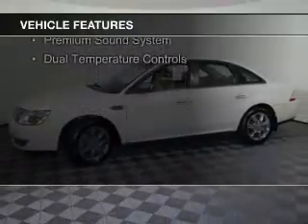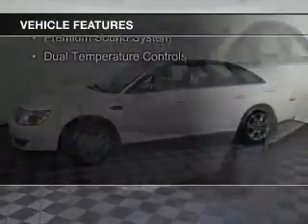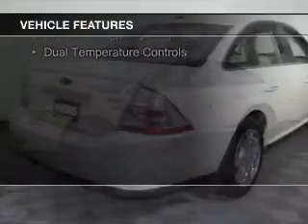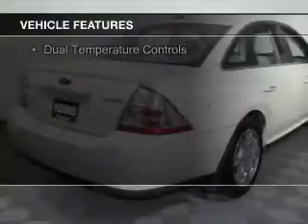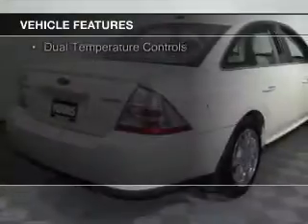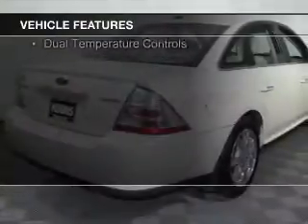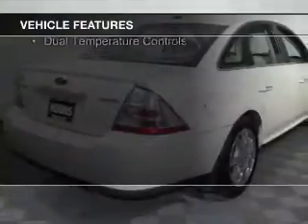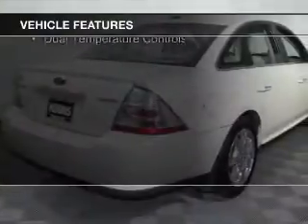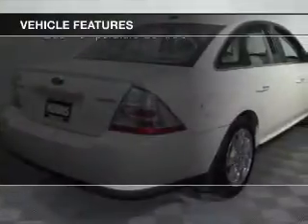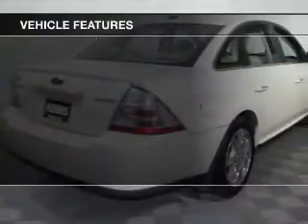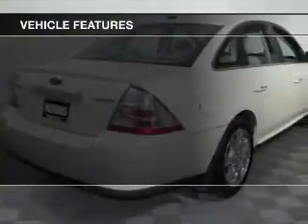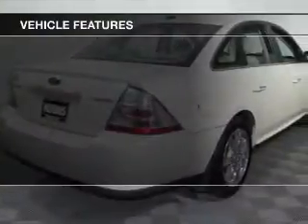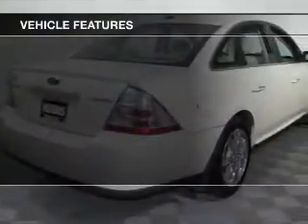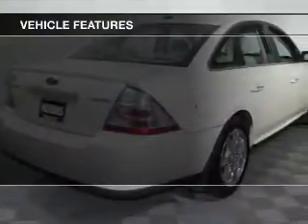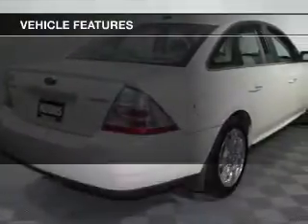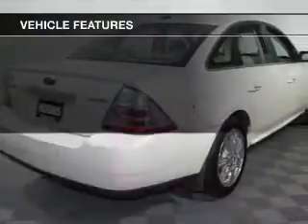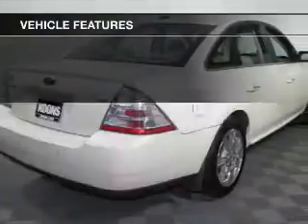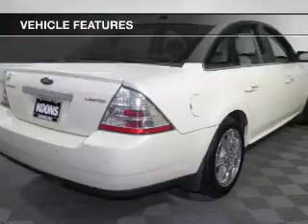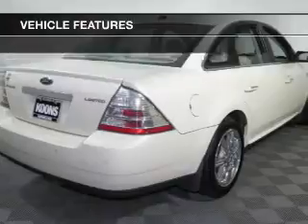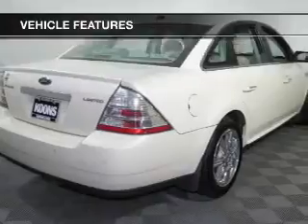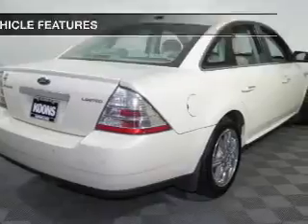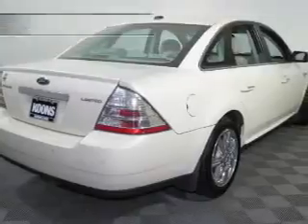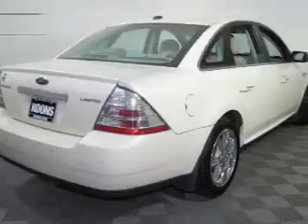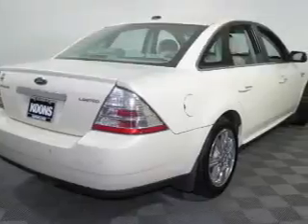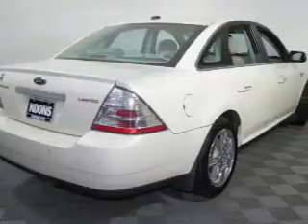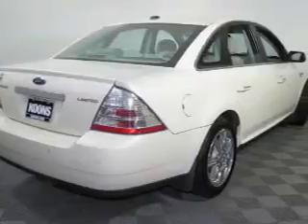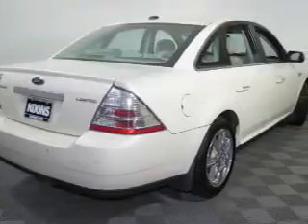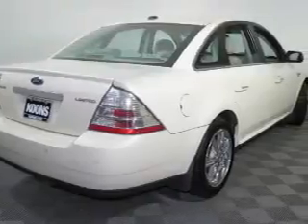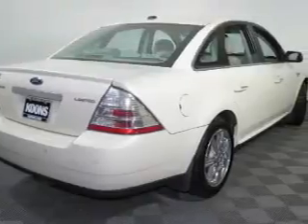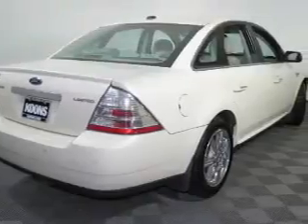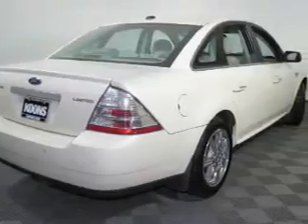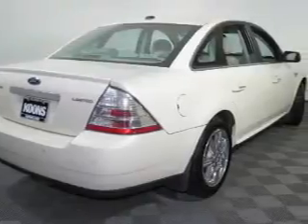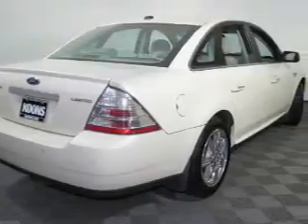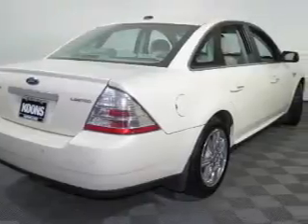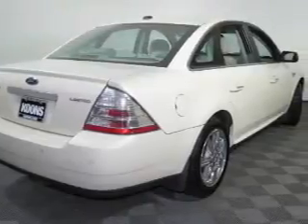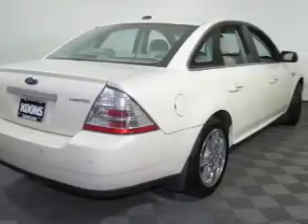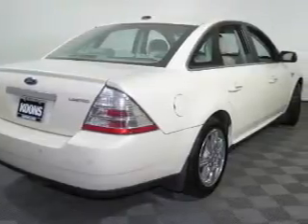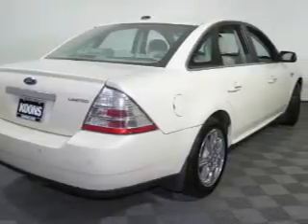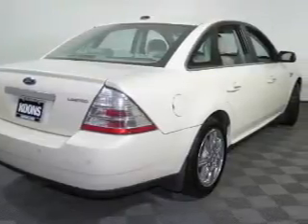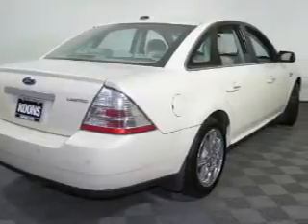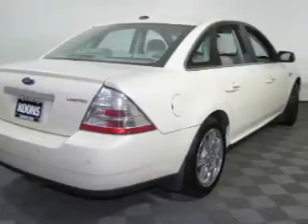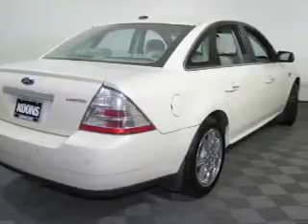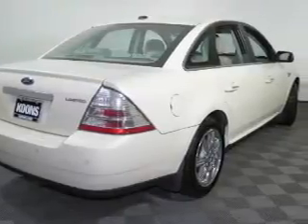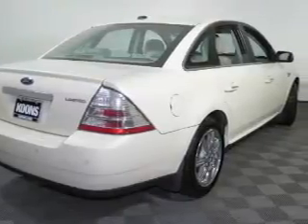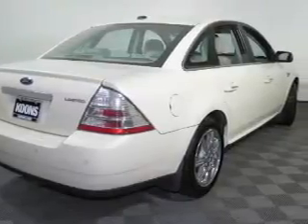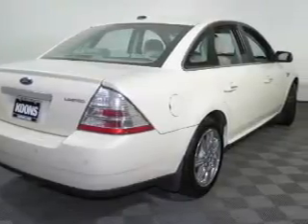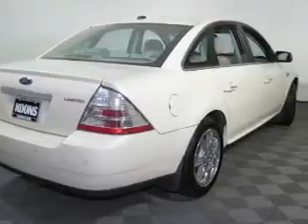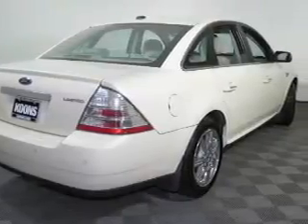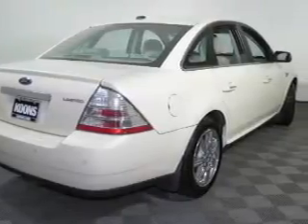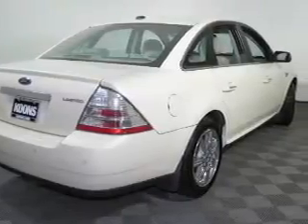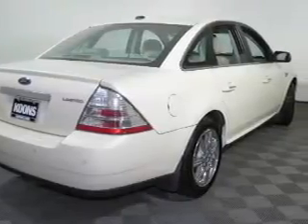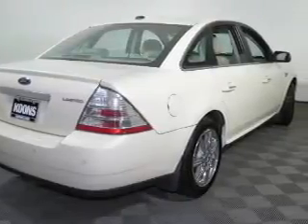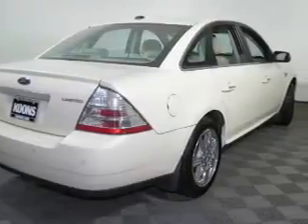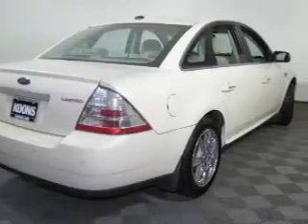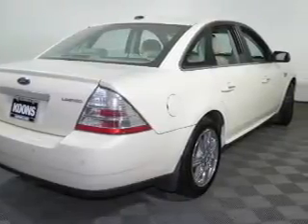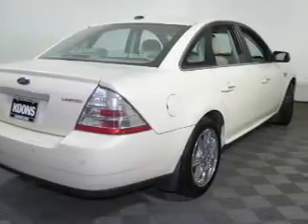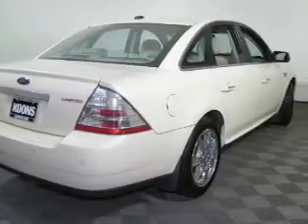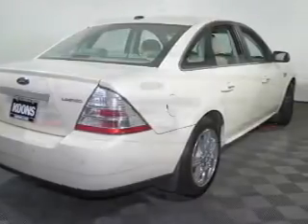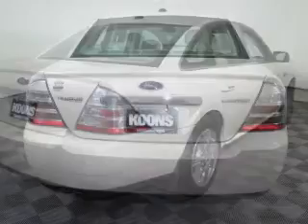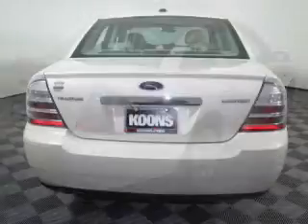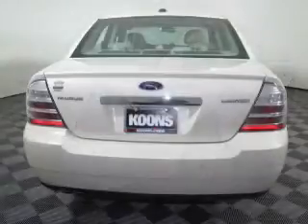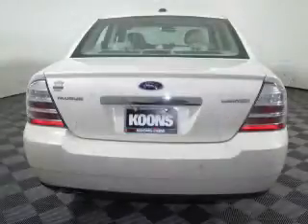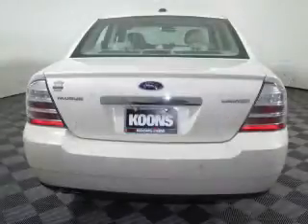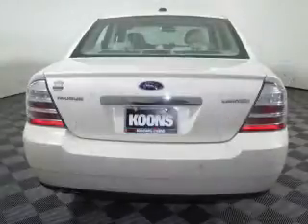Additional features include digital audio input, steering wheel controls, memory seats, a premium sound system, and dual temperature controls.